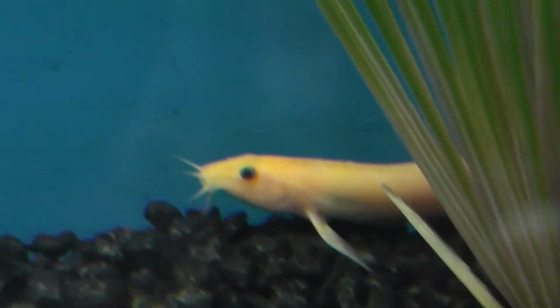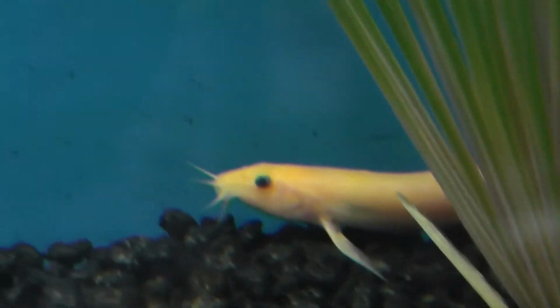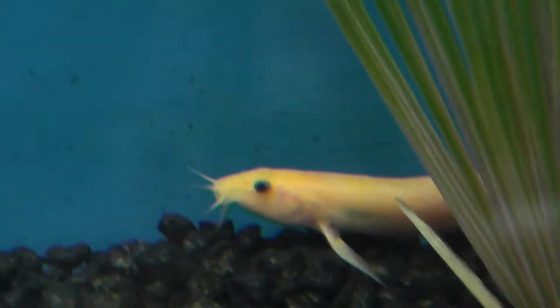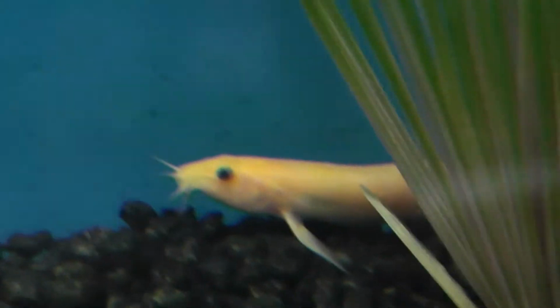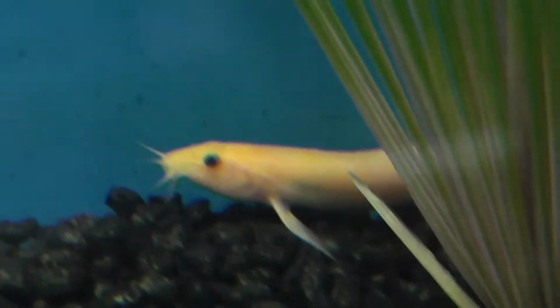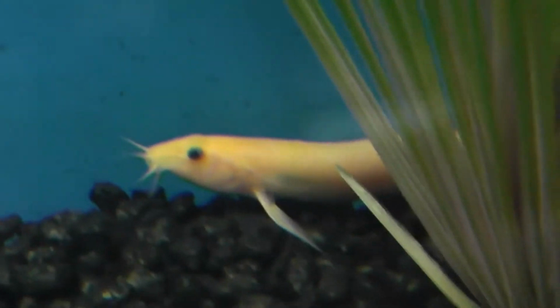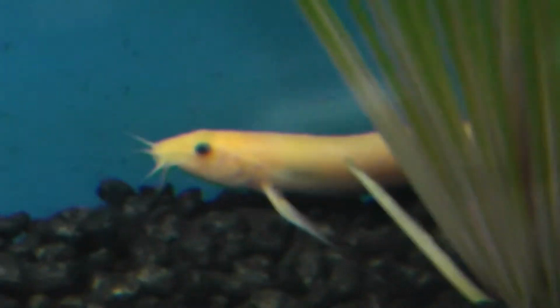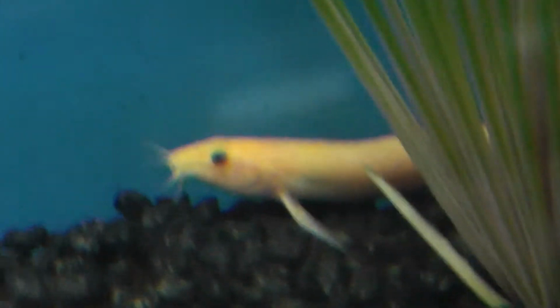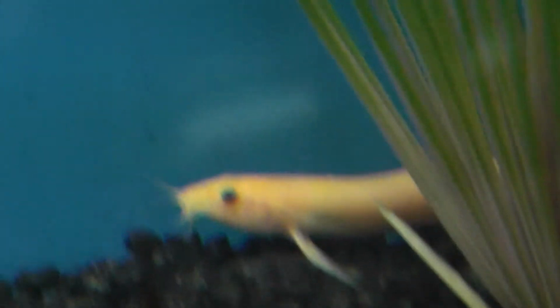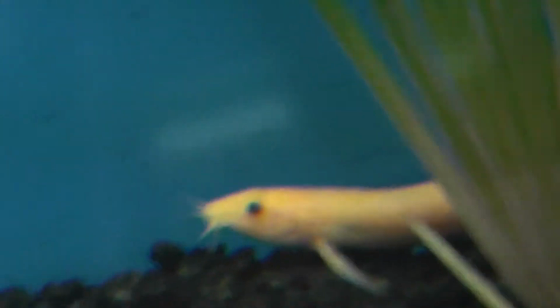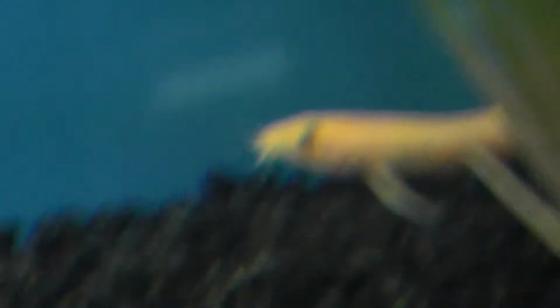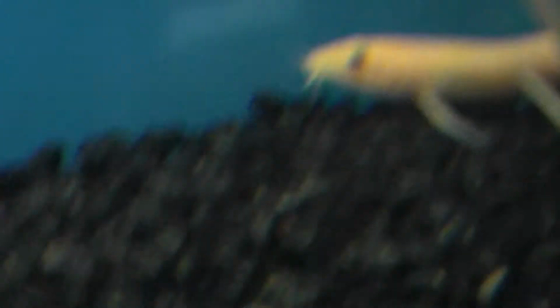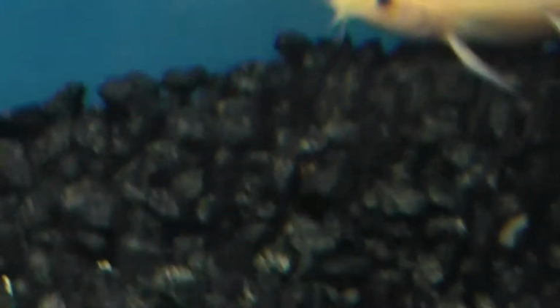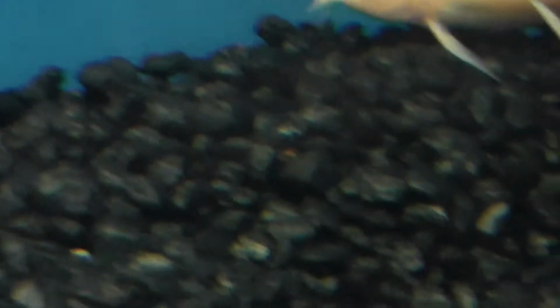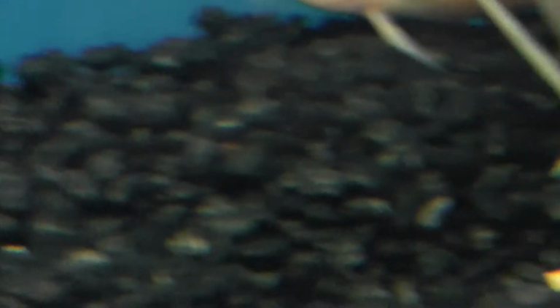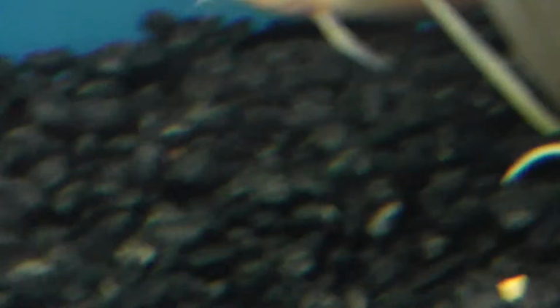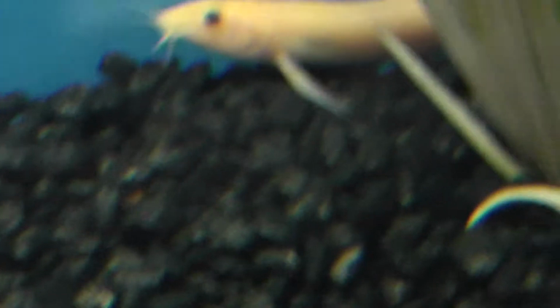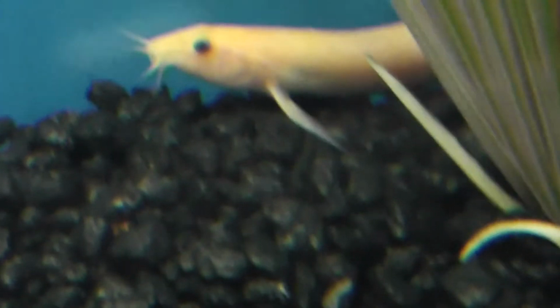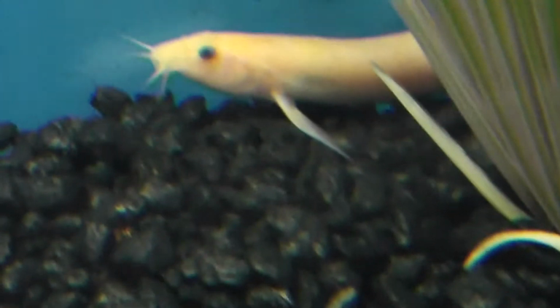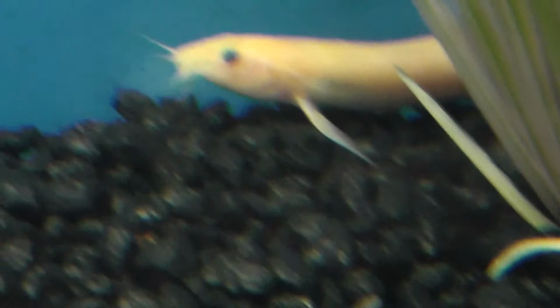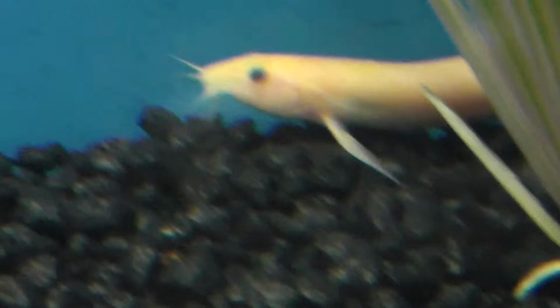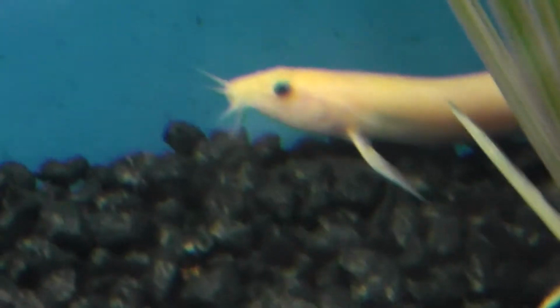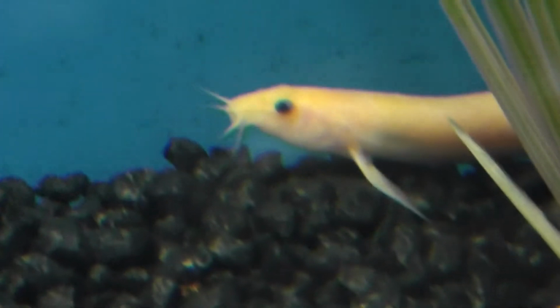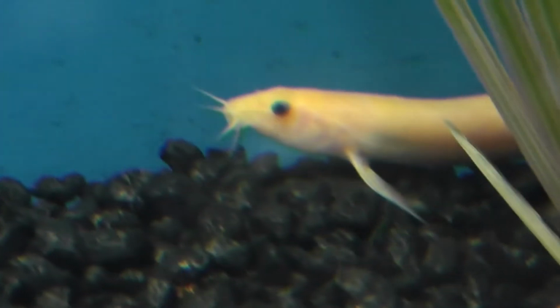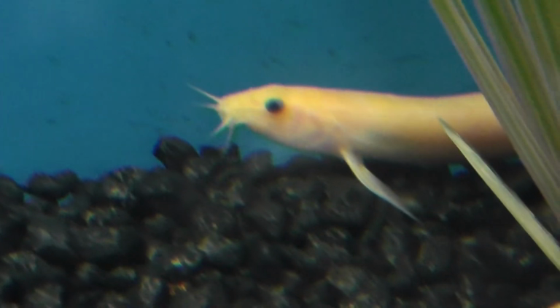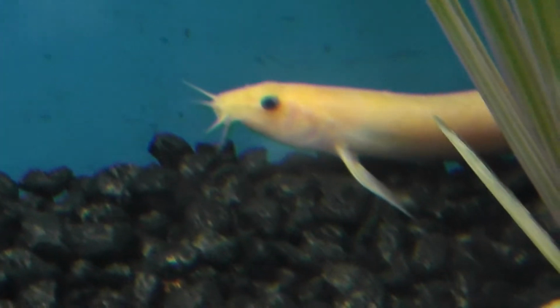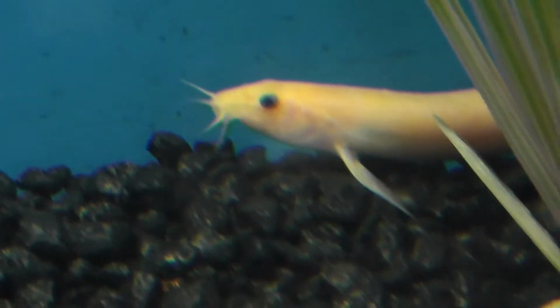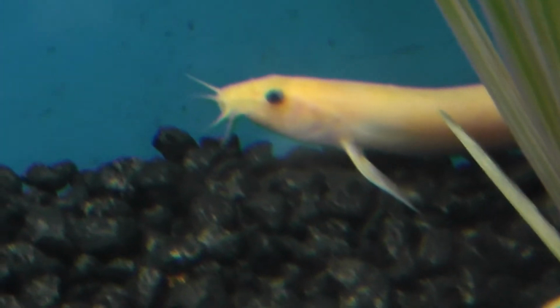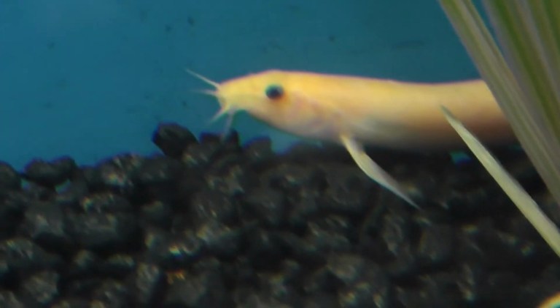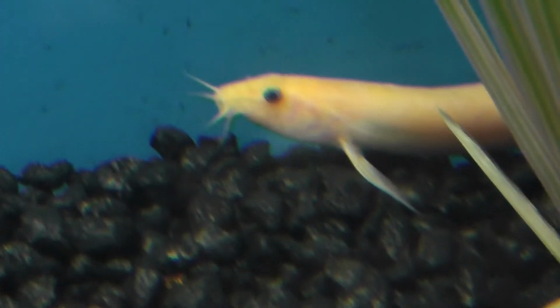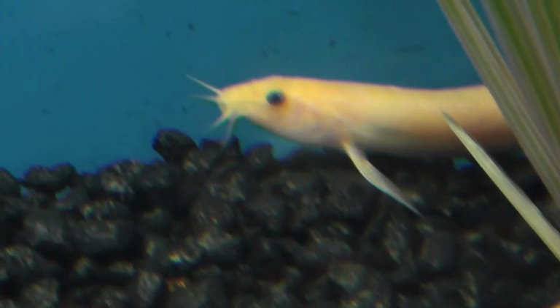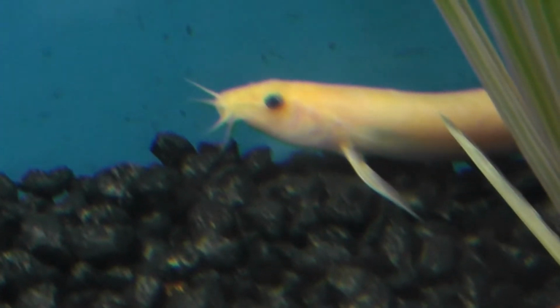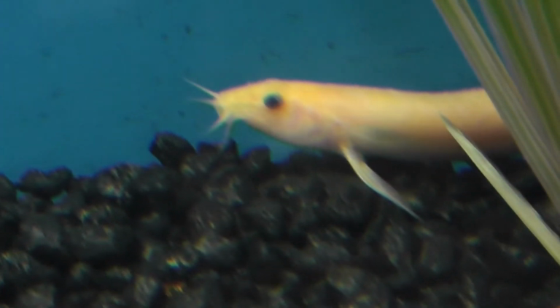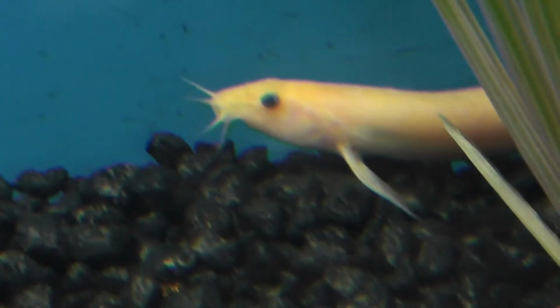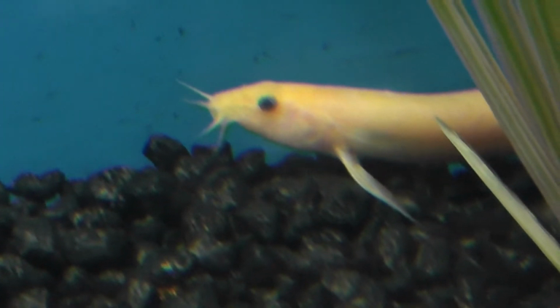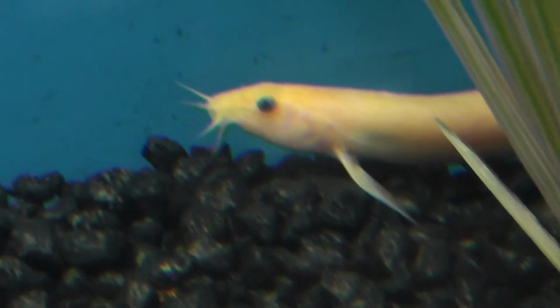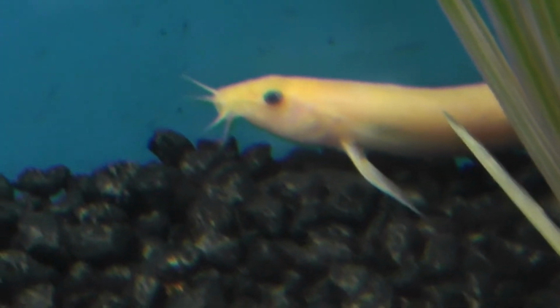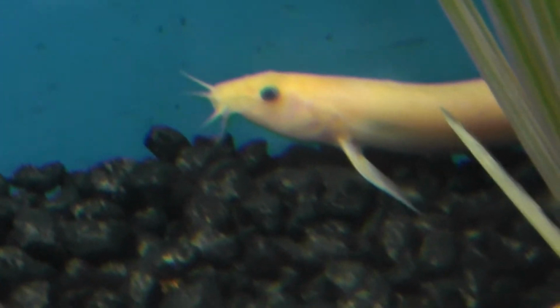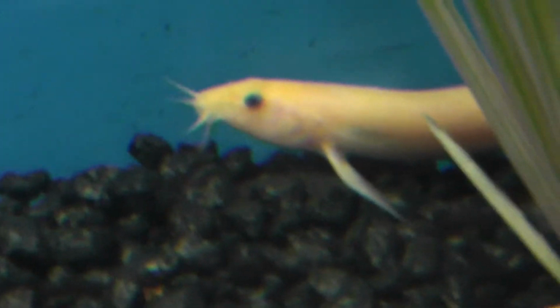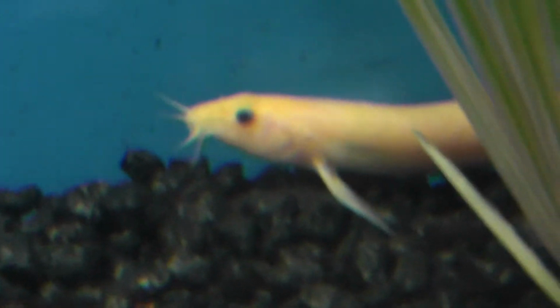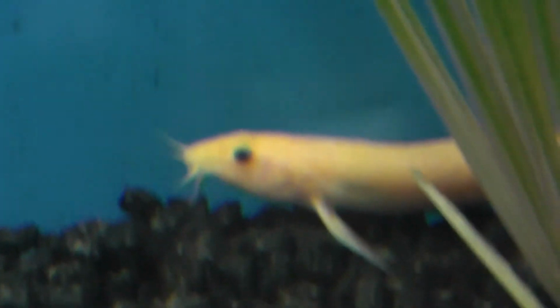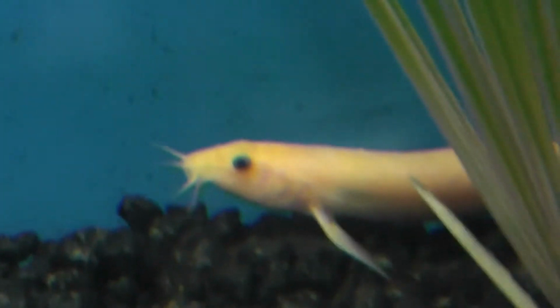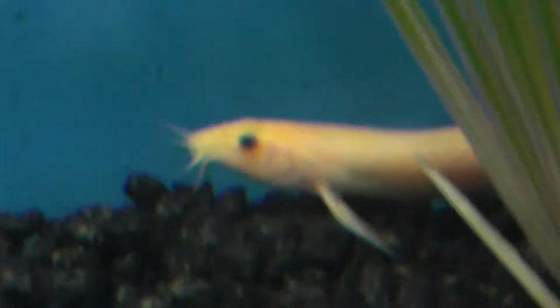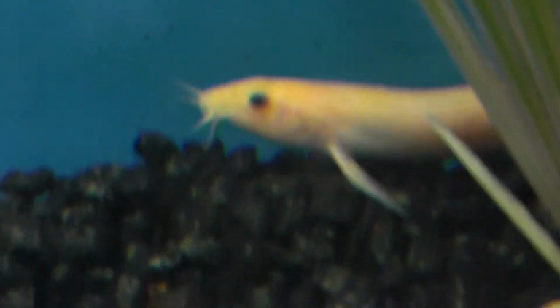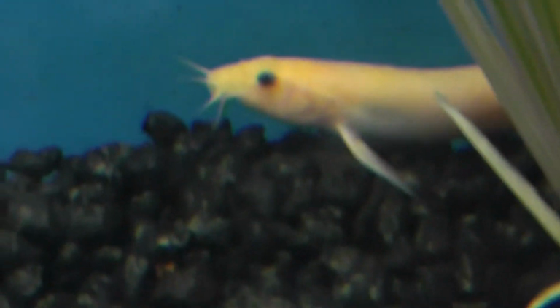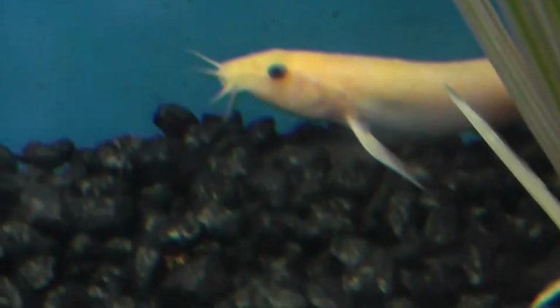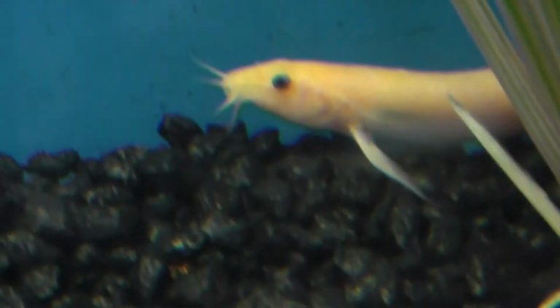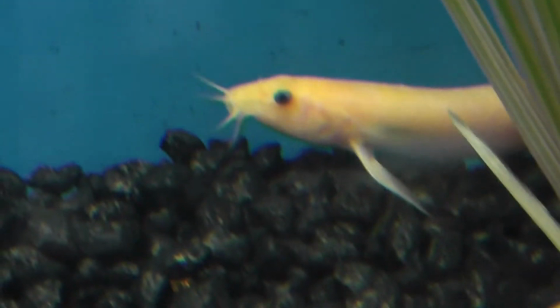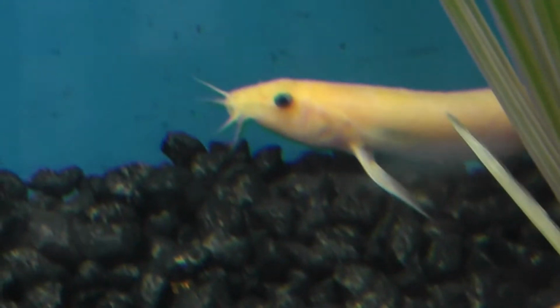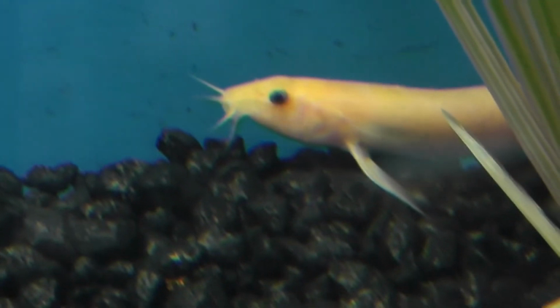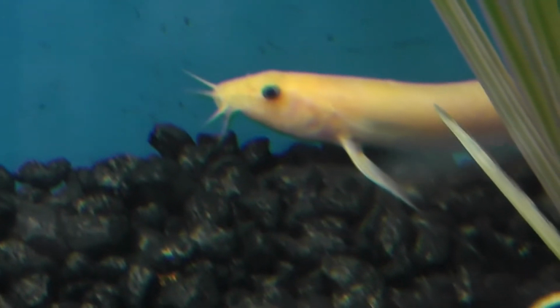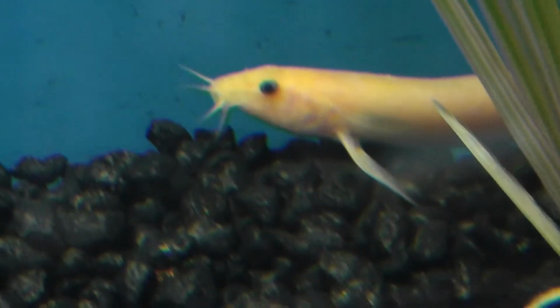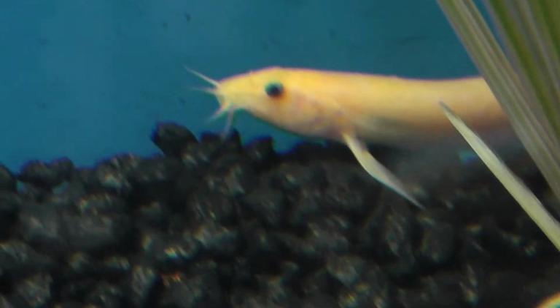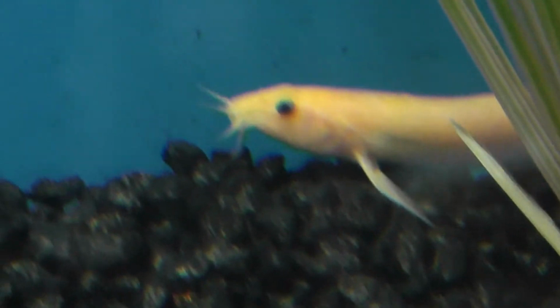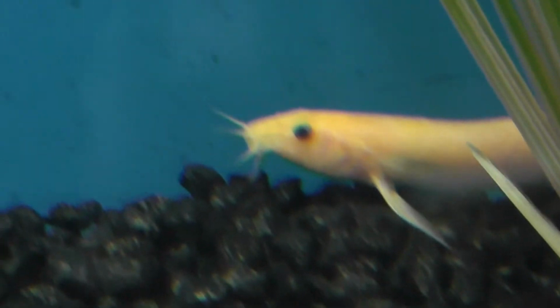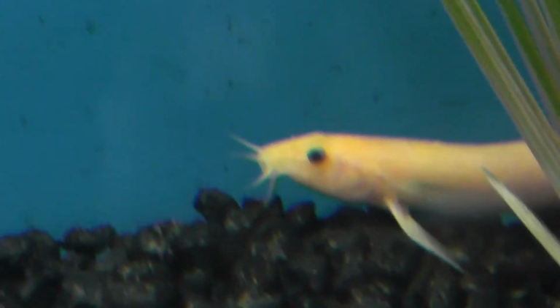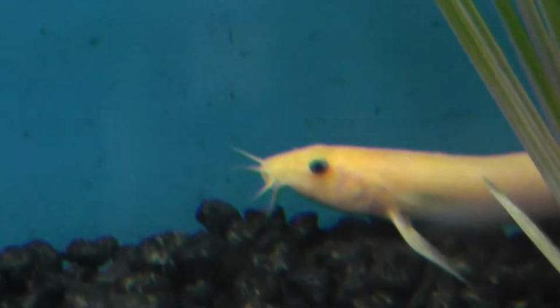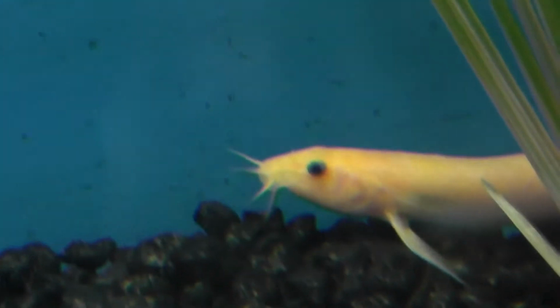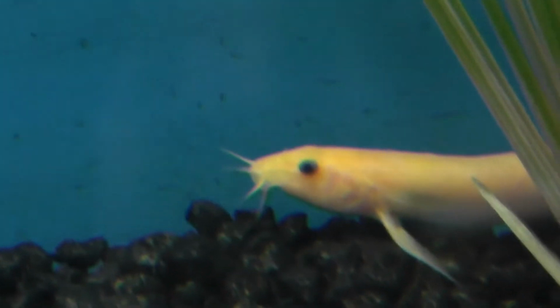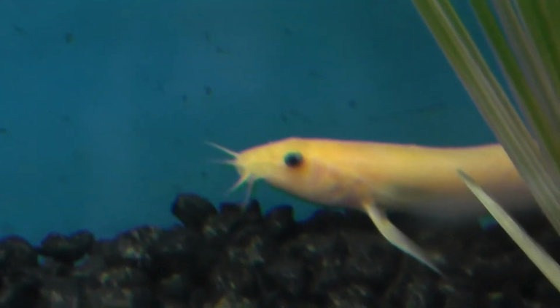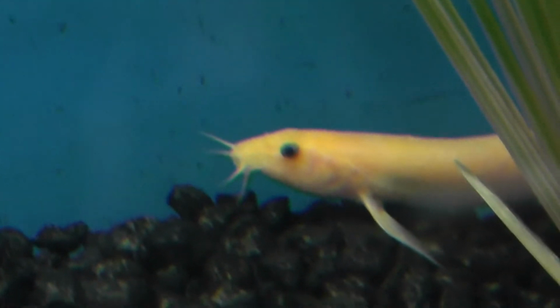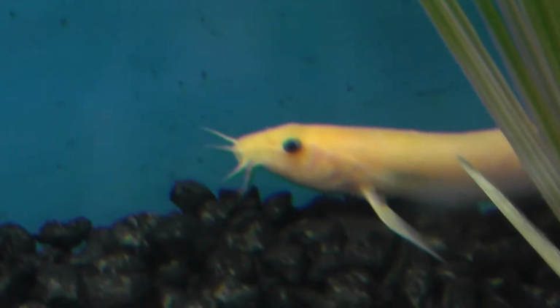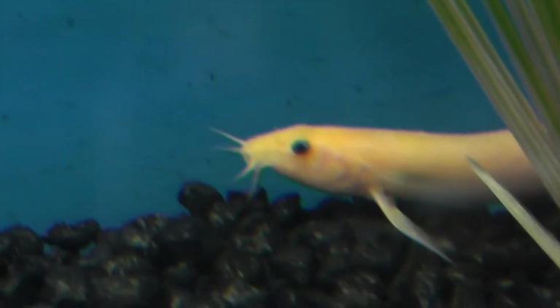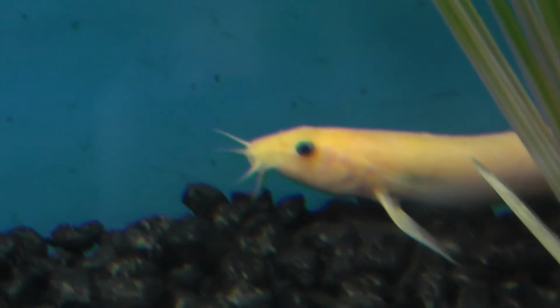Kind of looks albino. But actually no, he has a little bit of color.